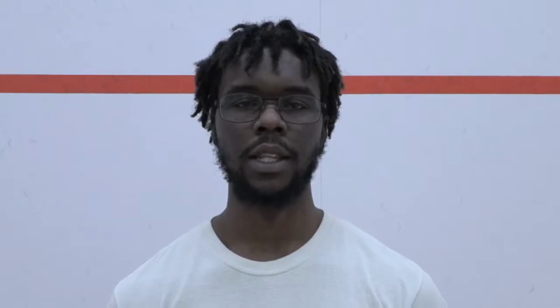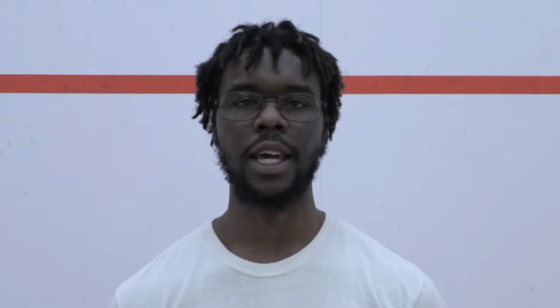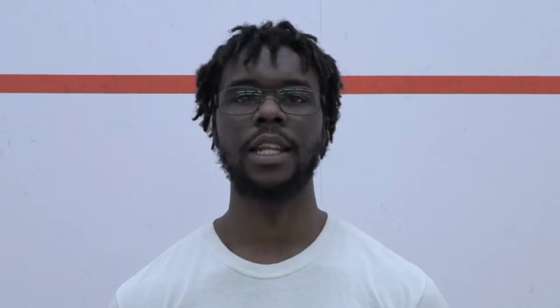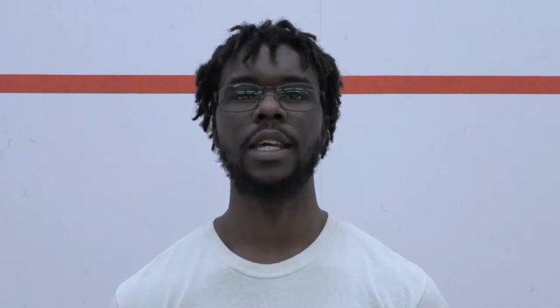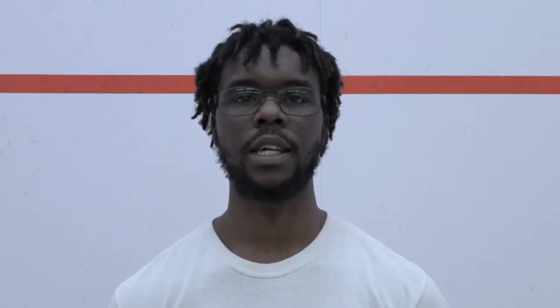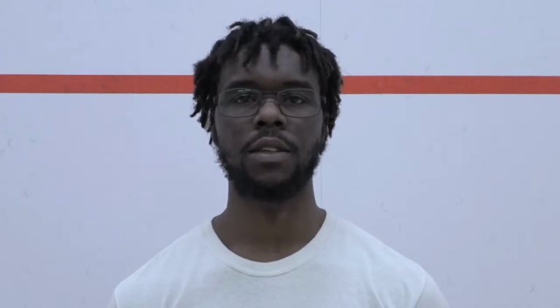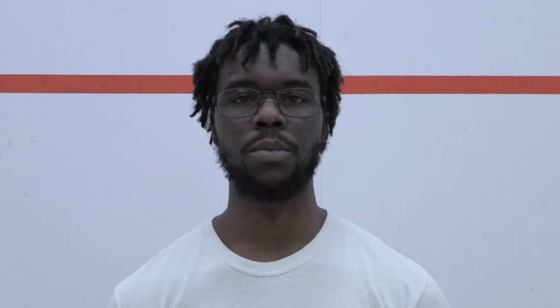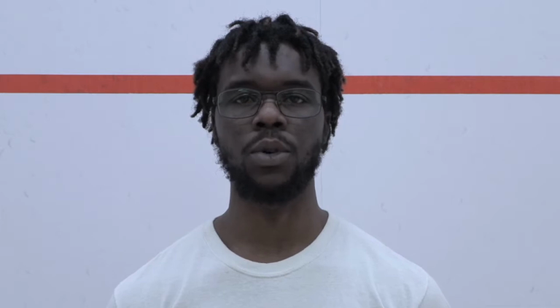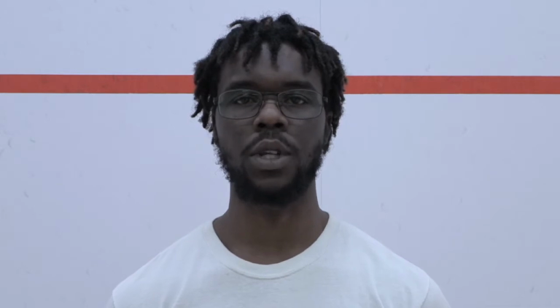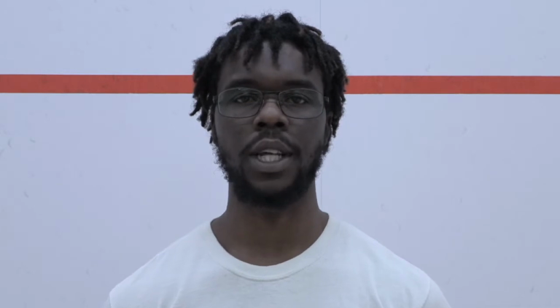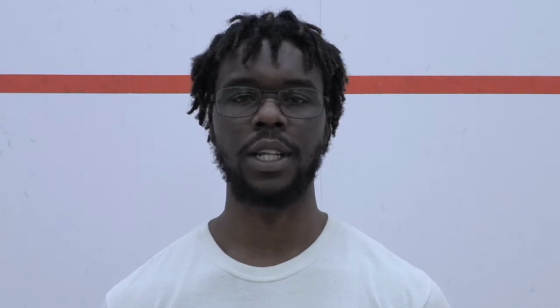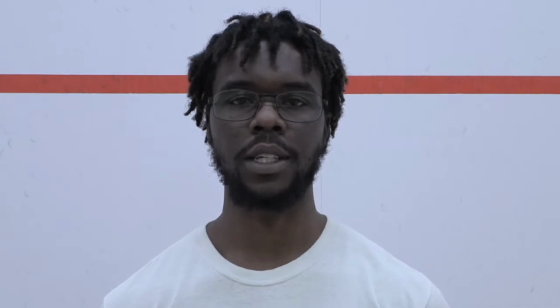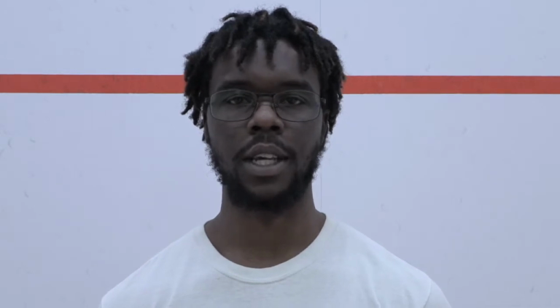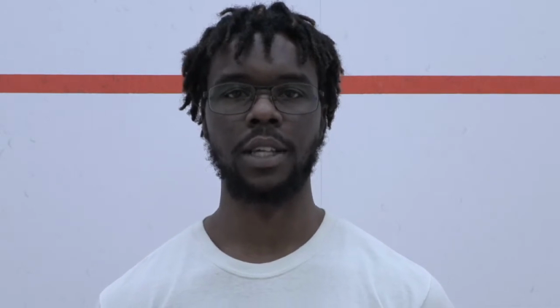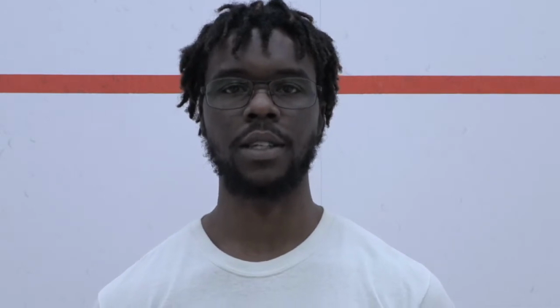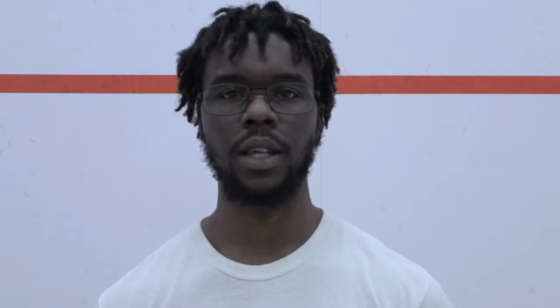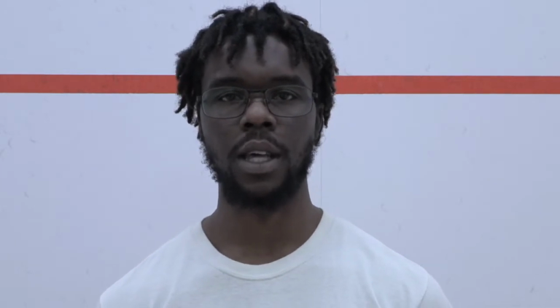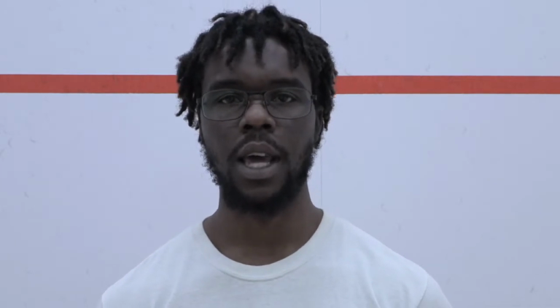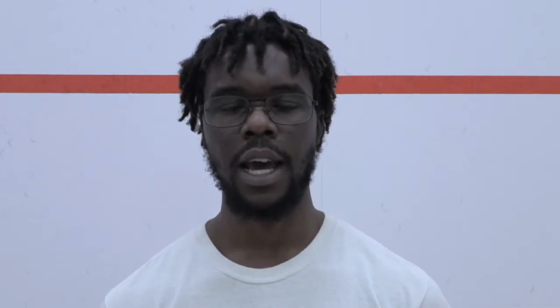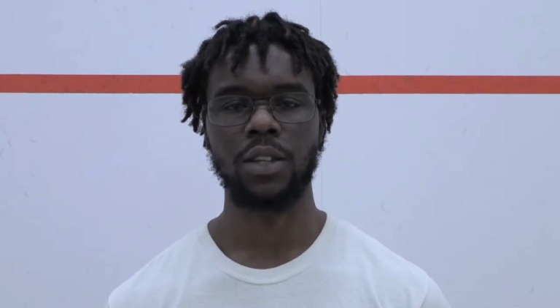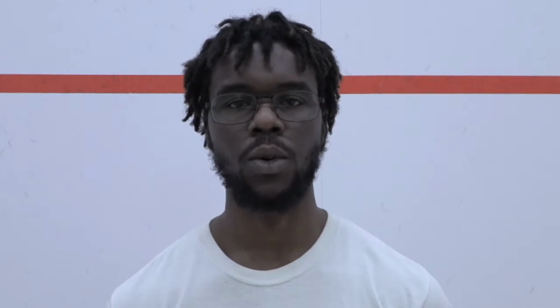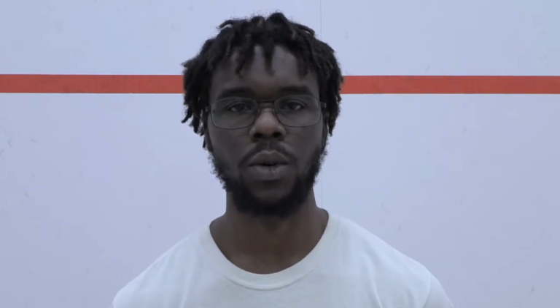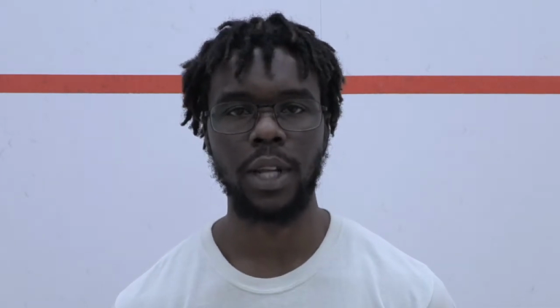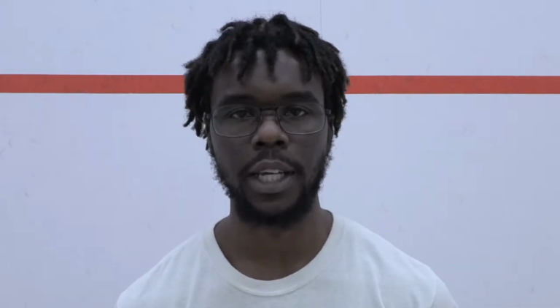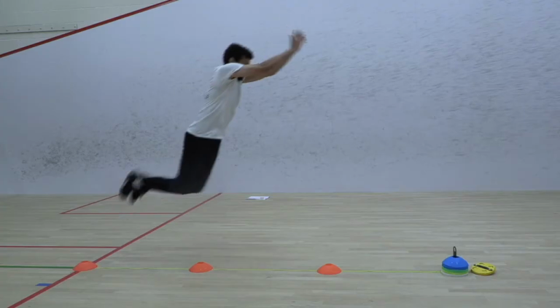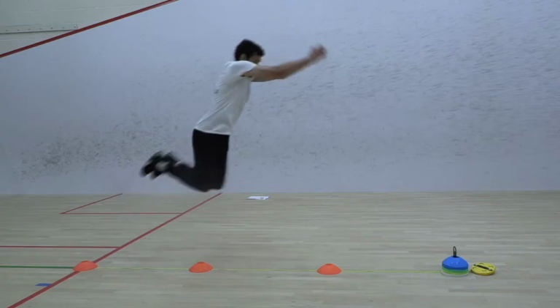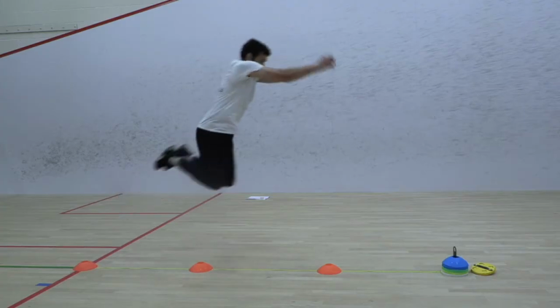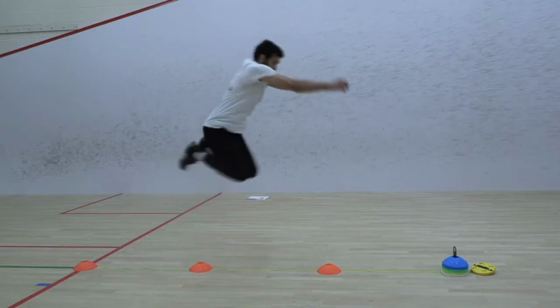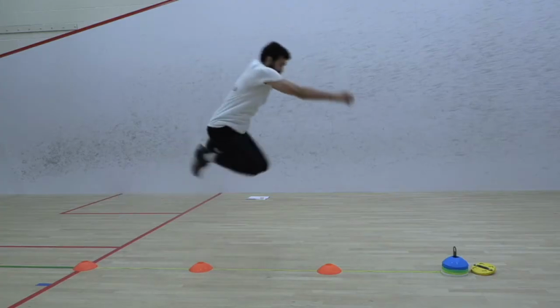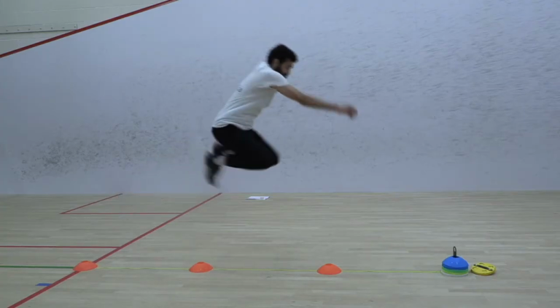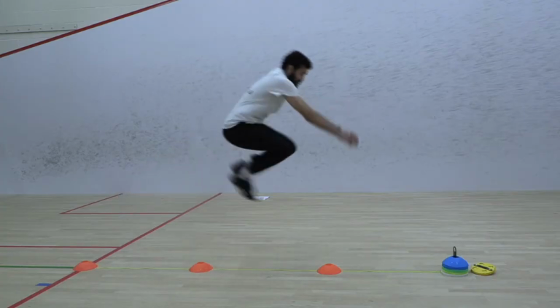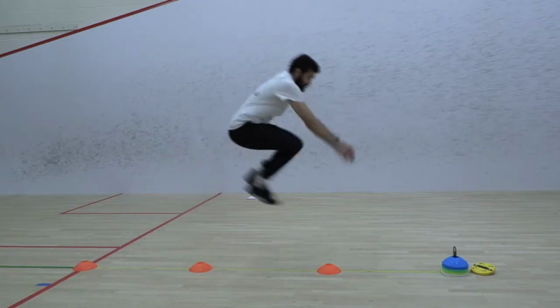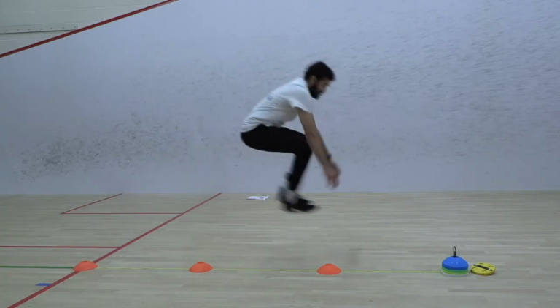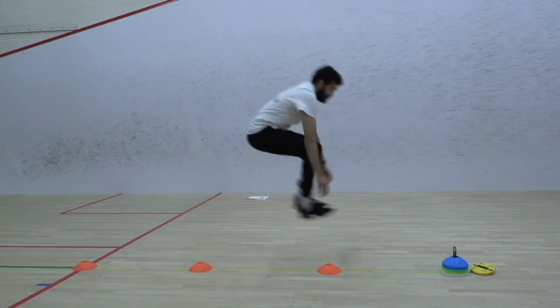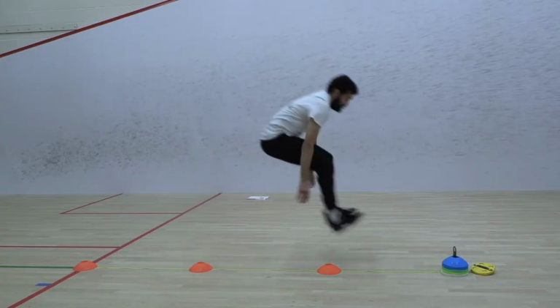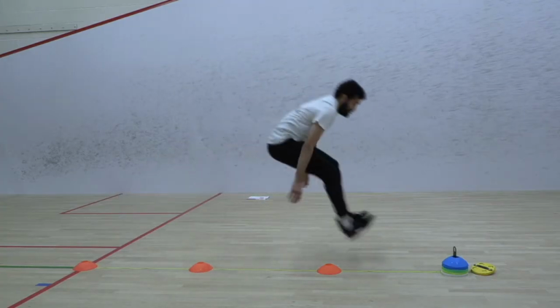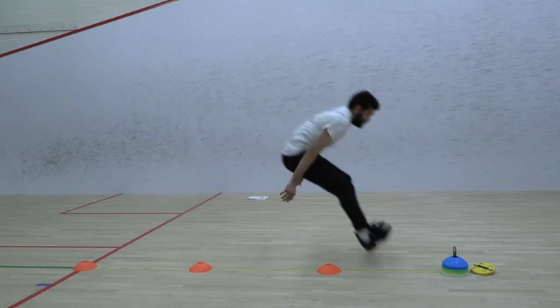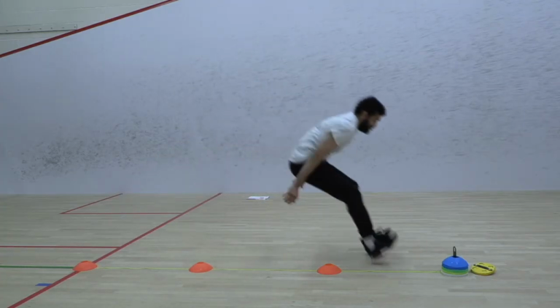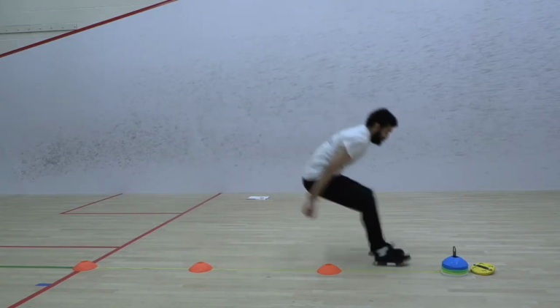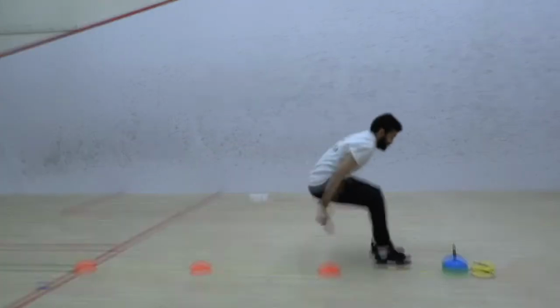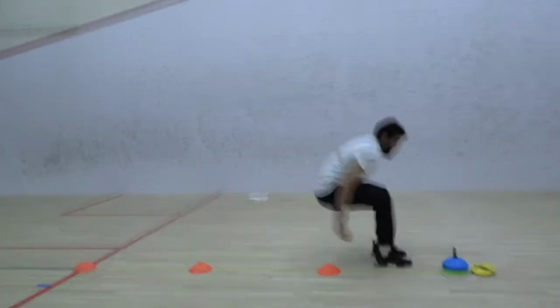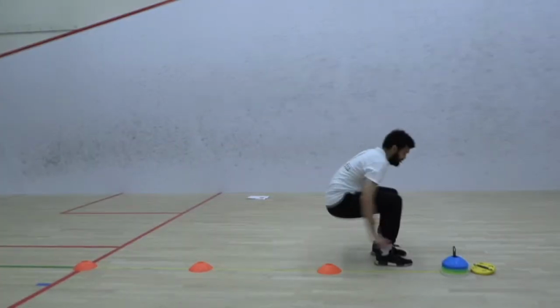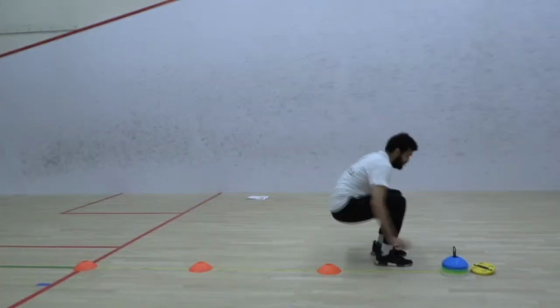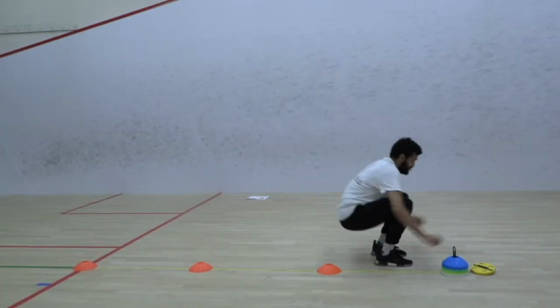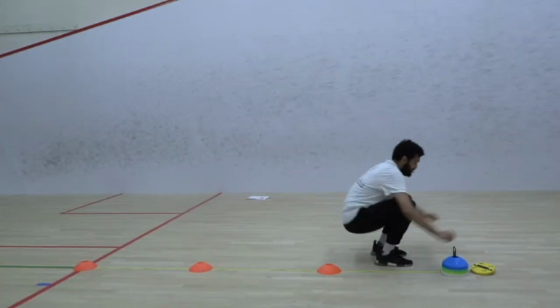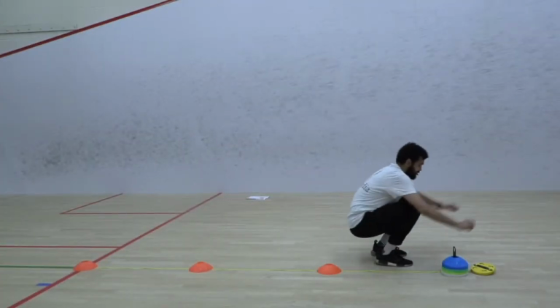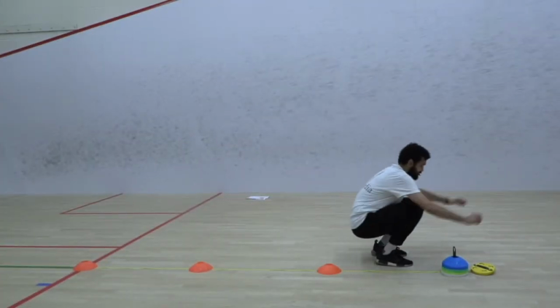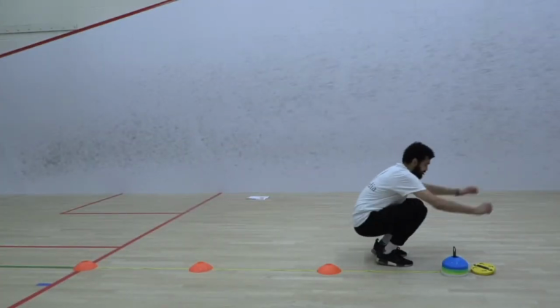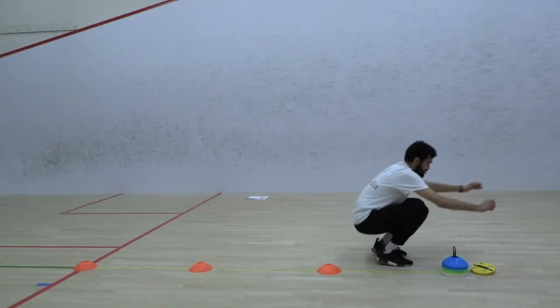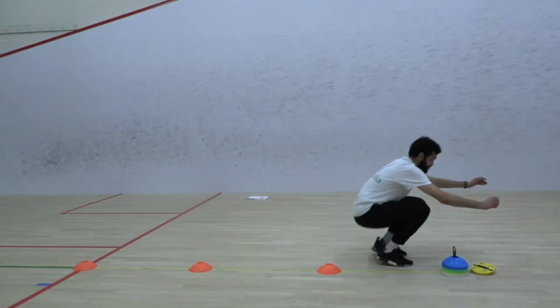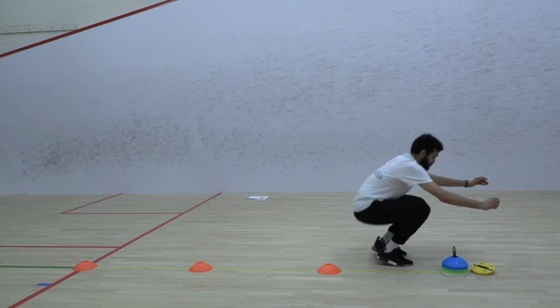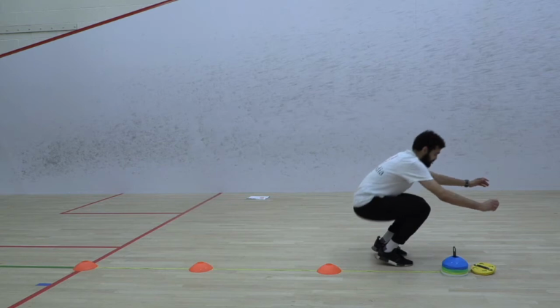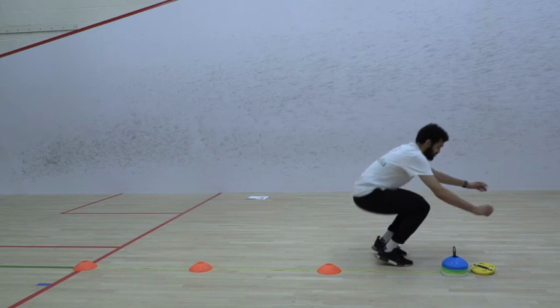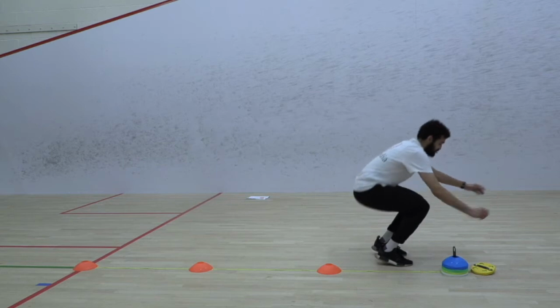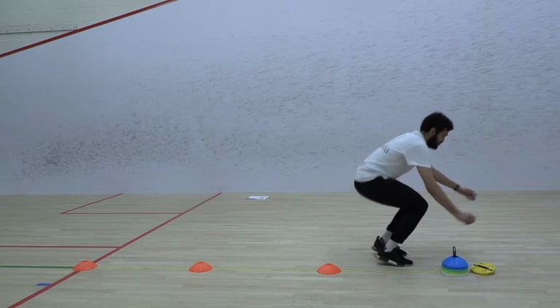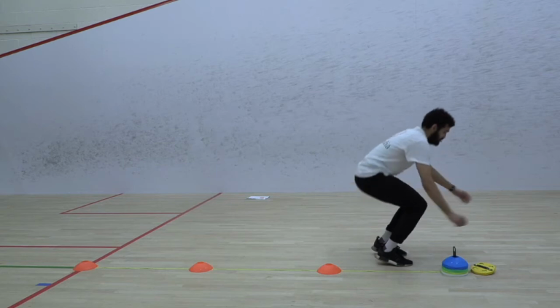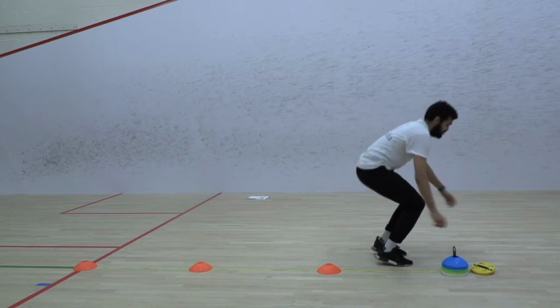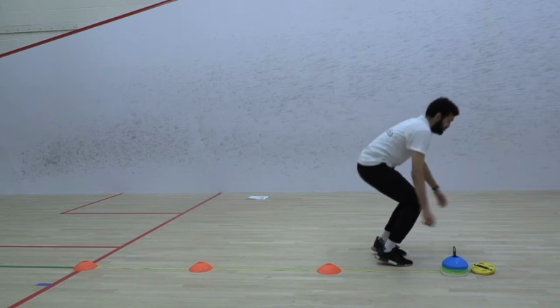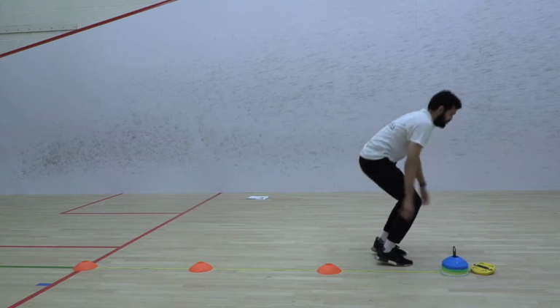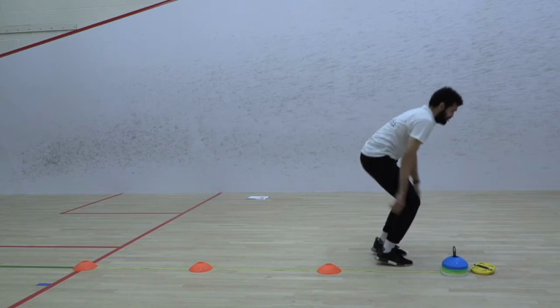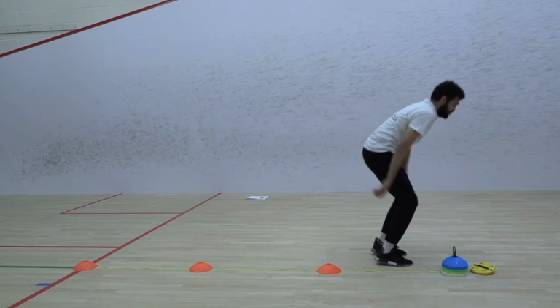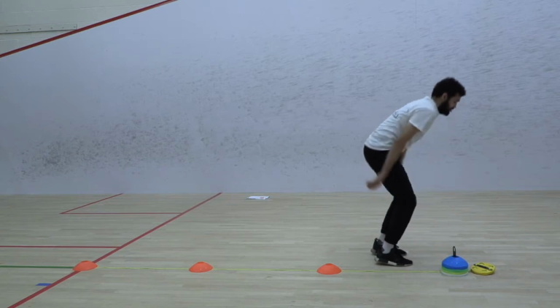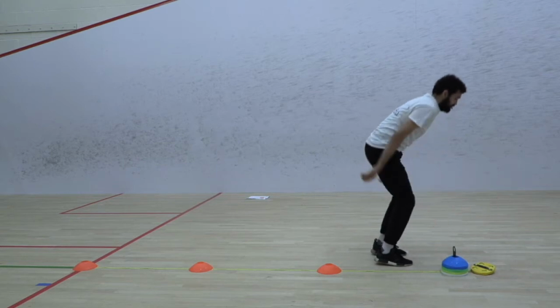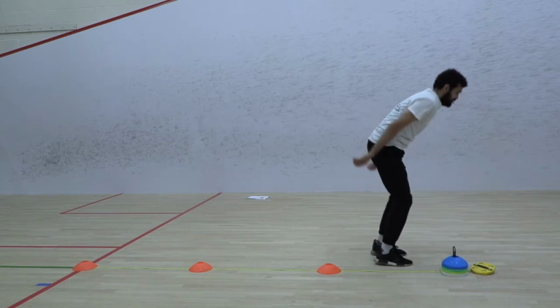Technique is important in this test, as coordination between the upper and lower body, in particular the use of the arms, can have an influence on the results.